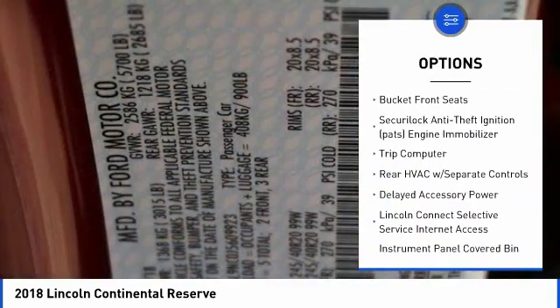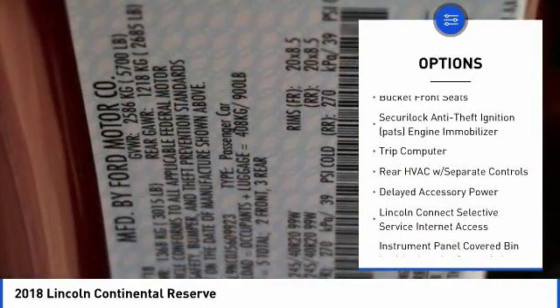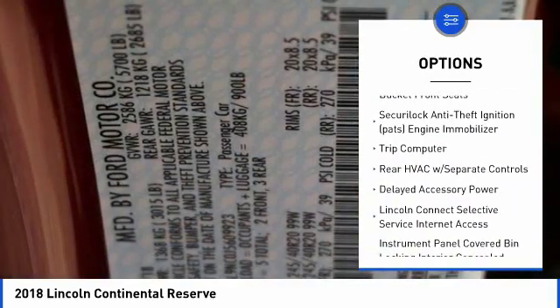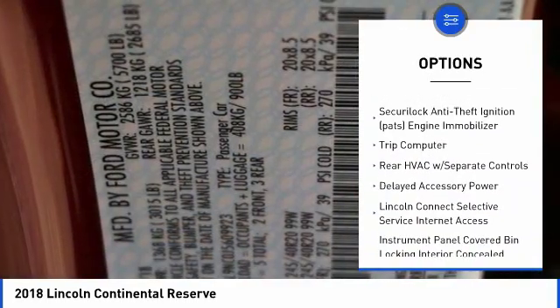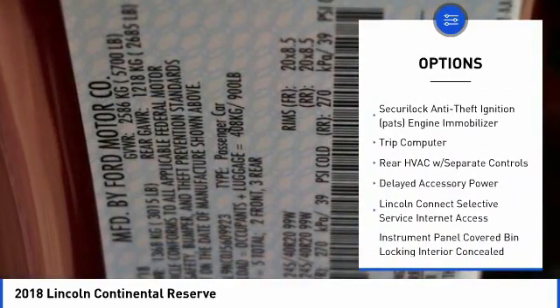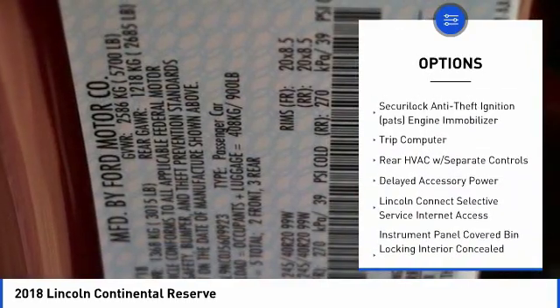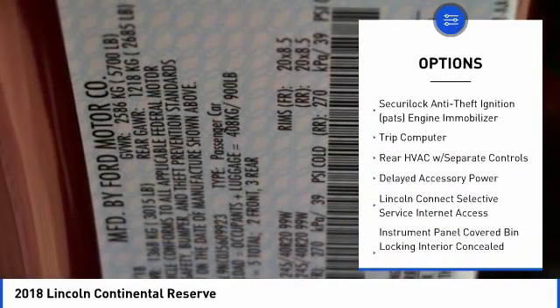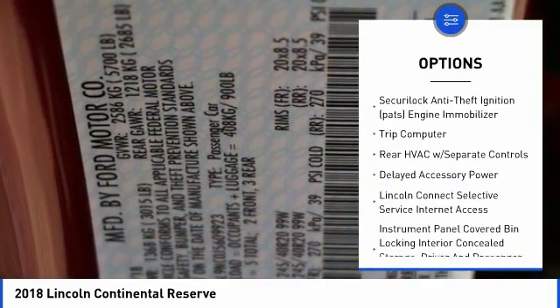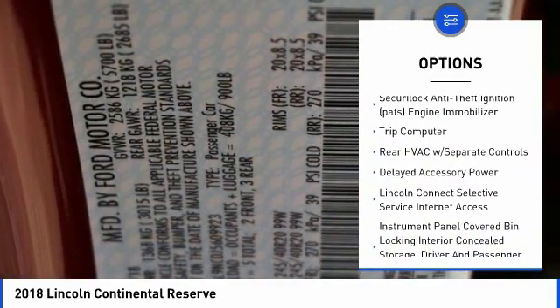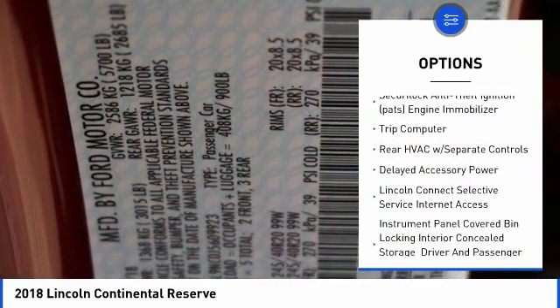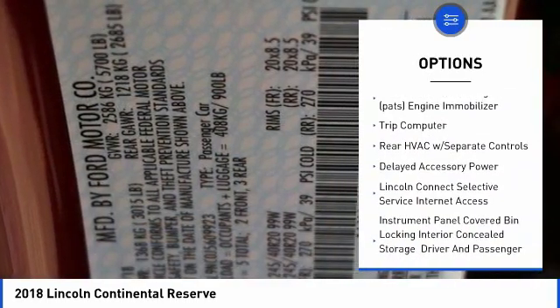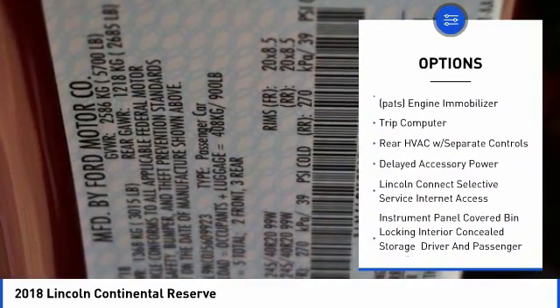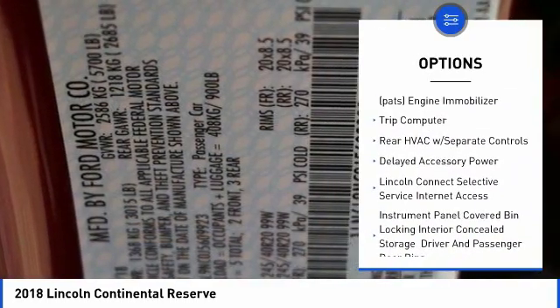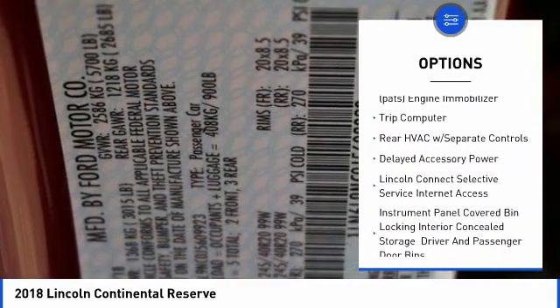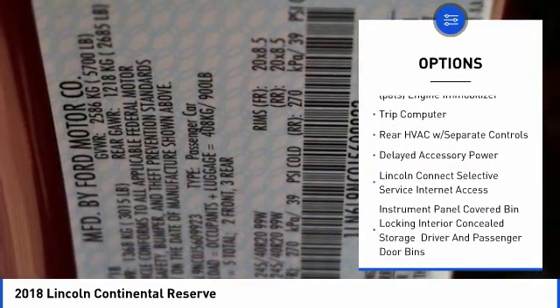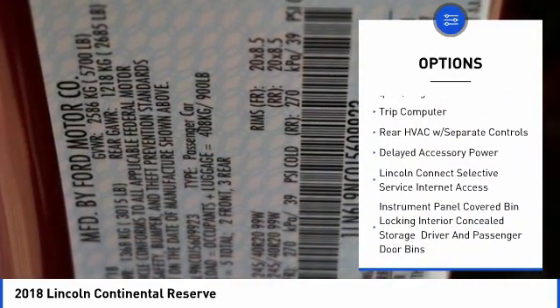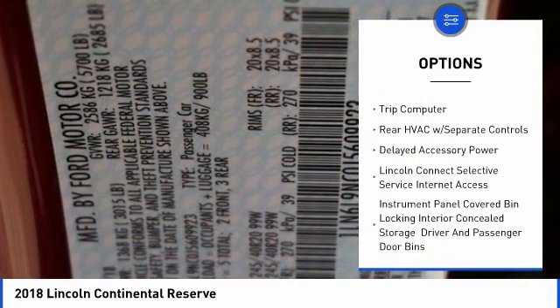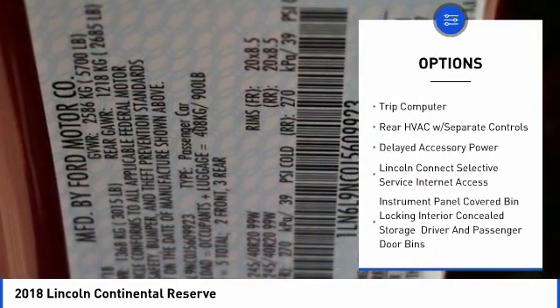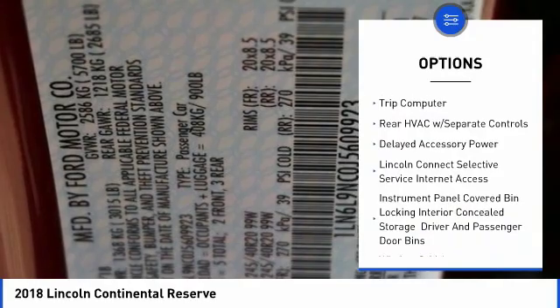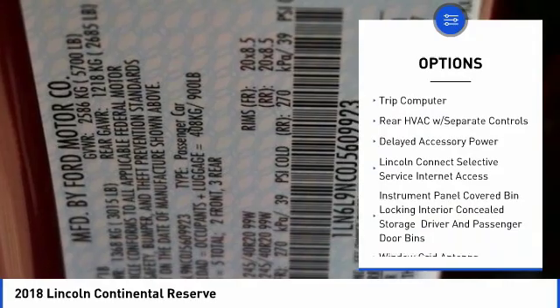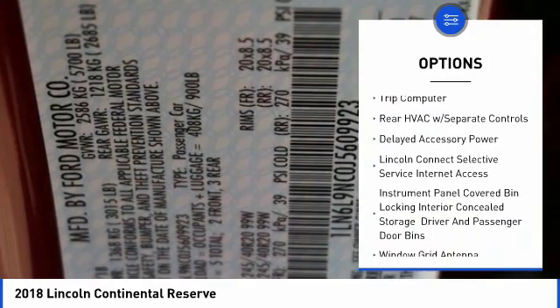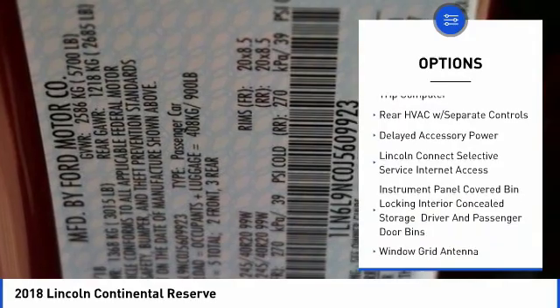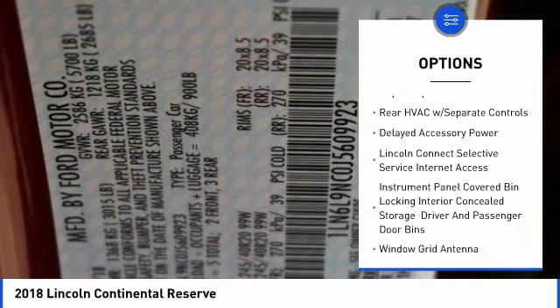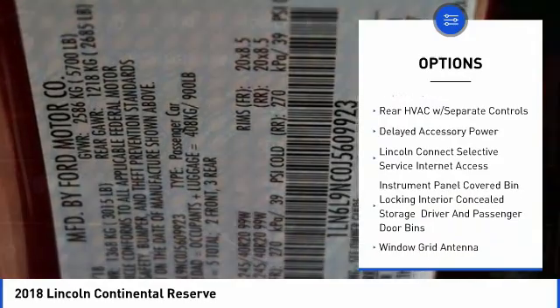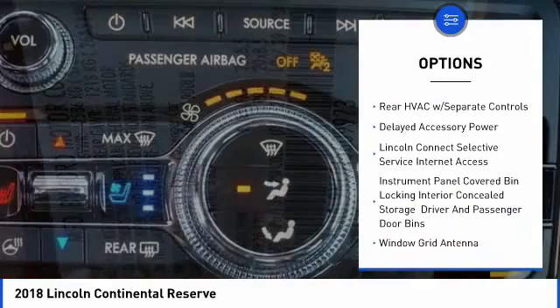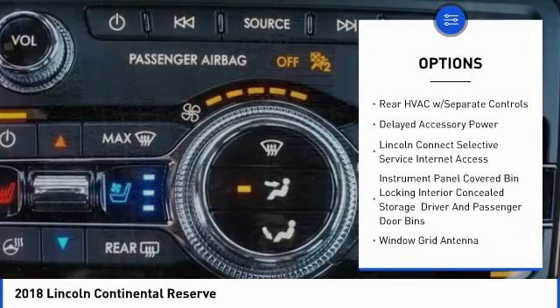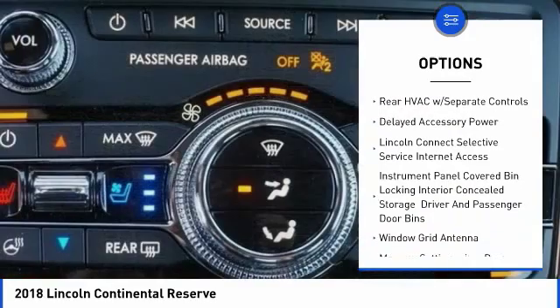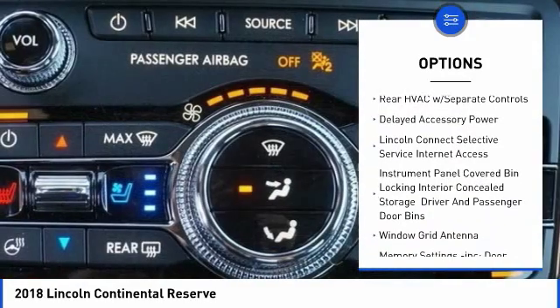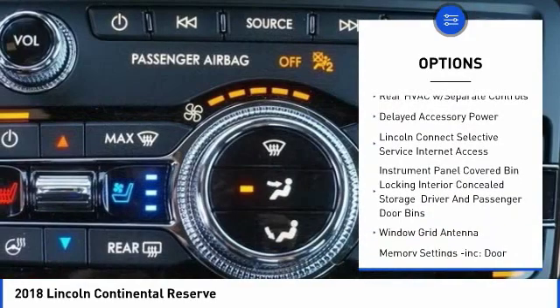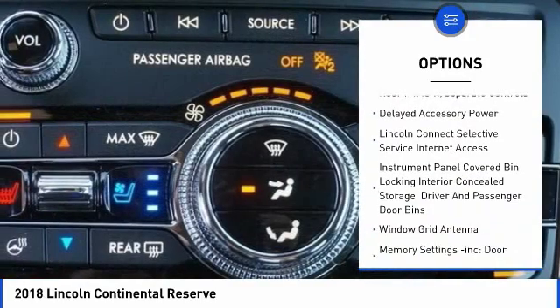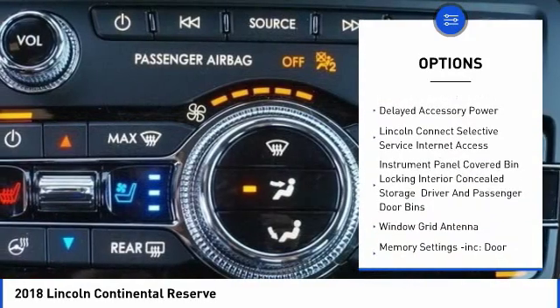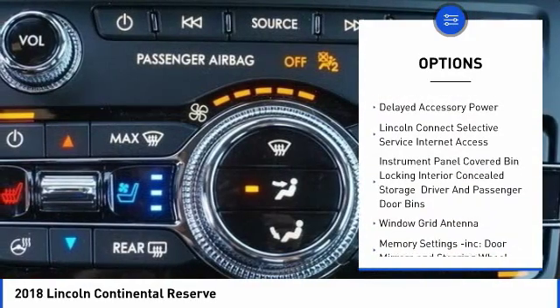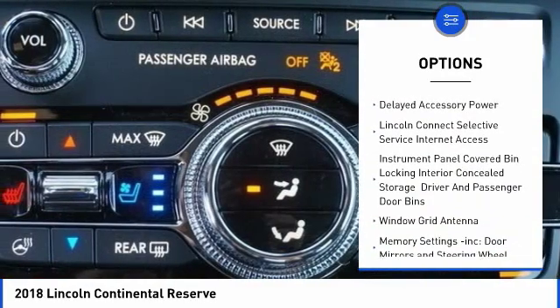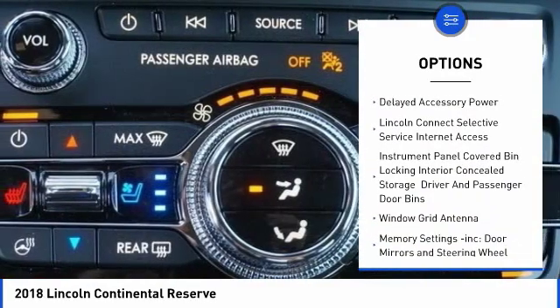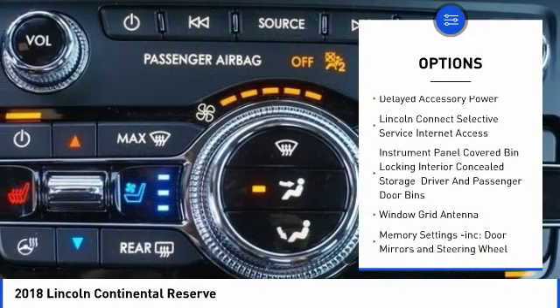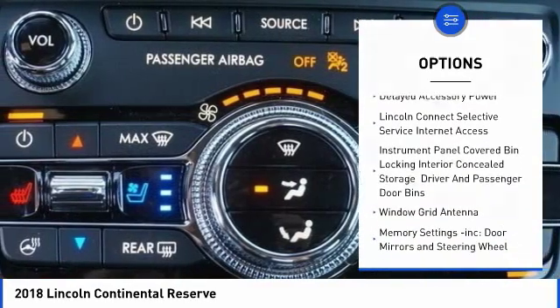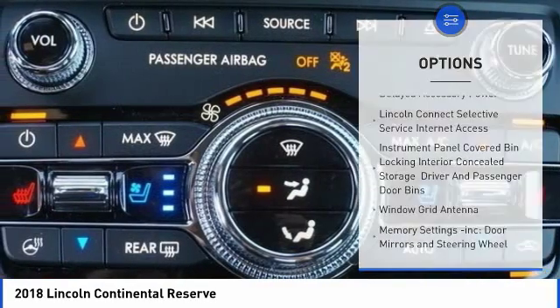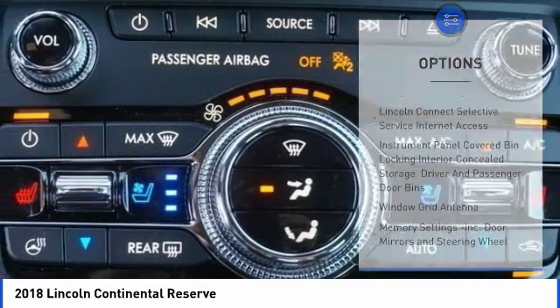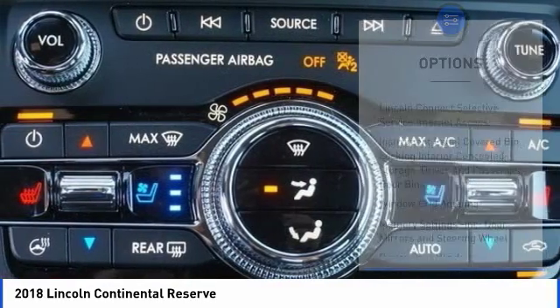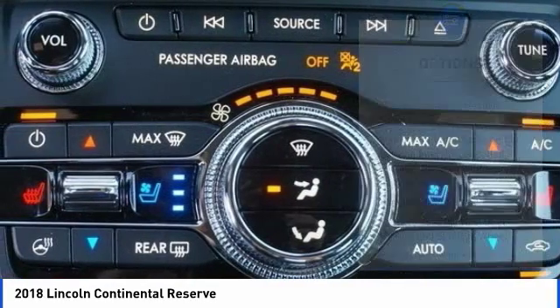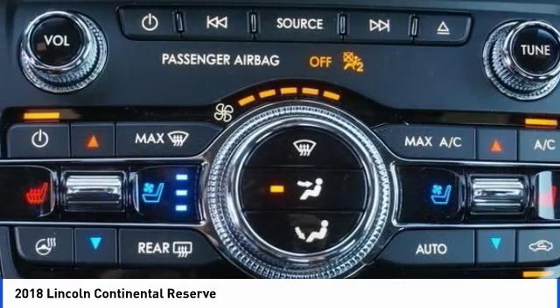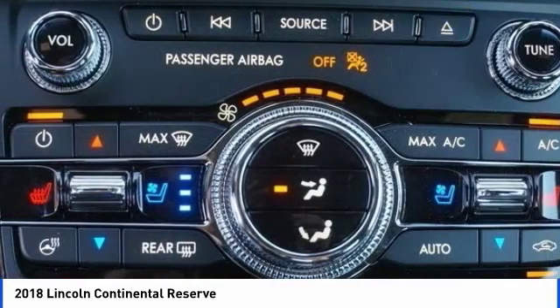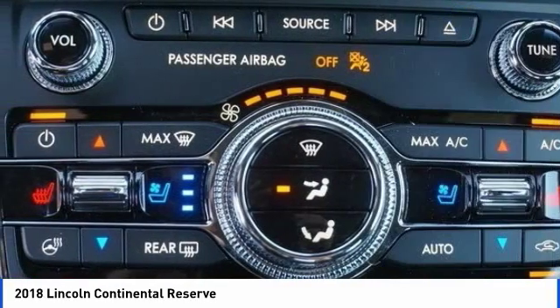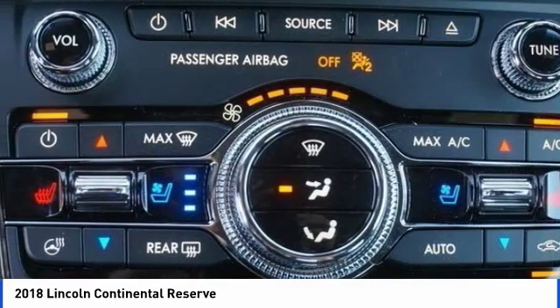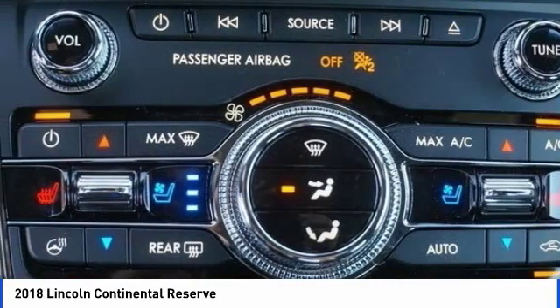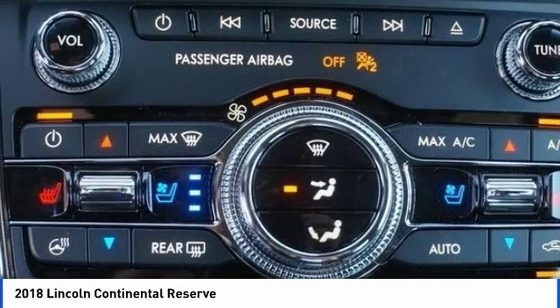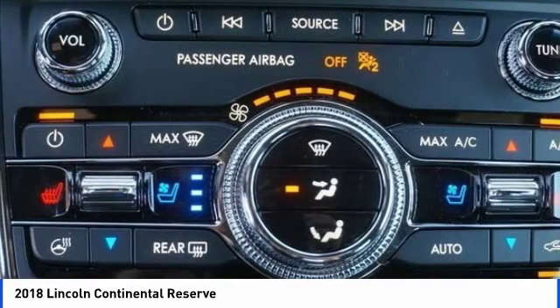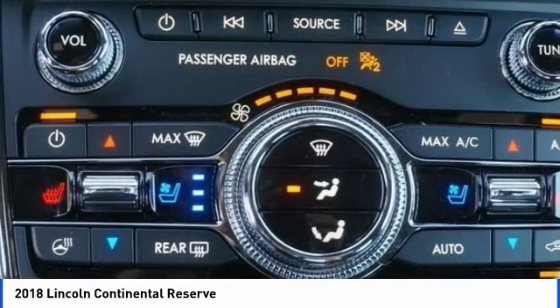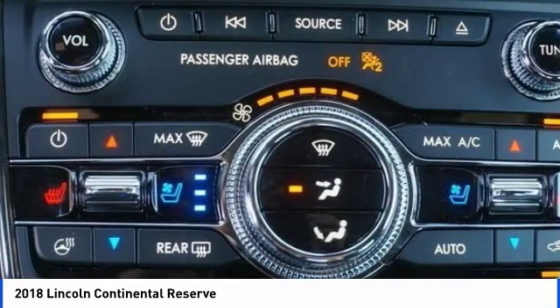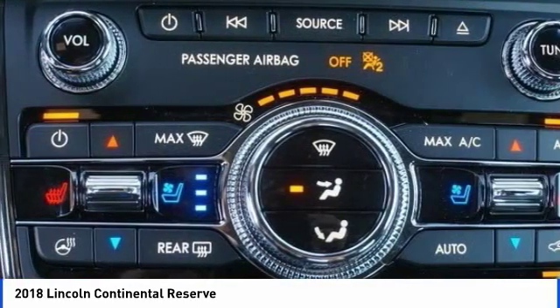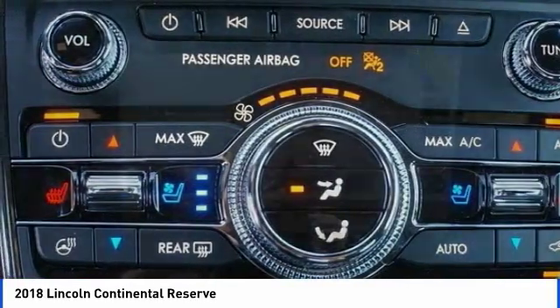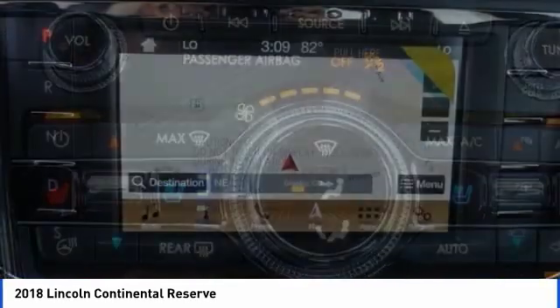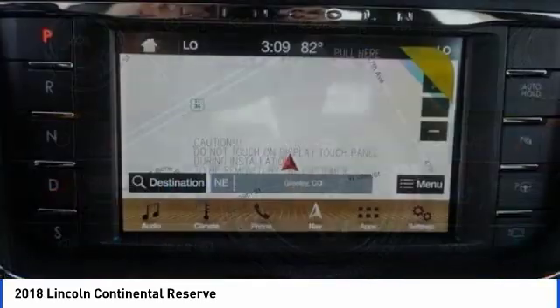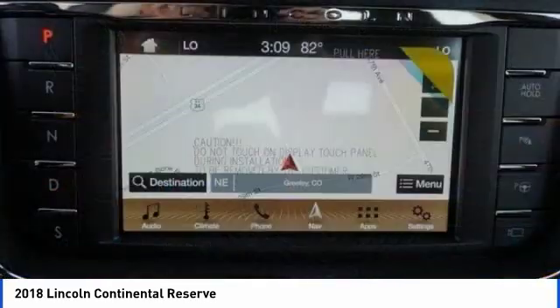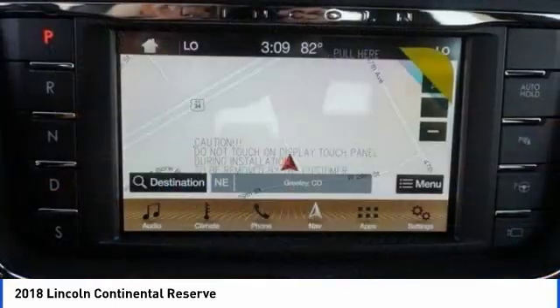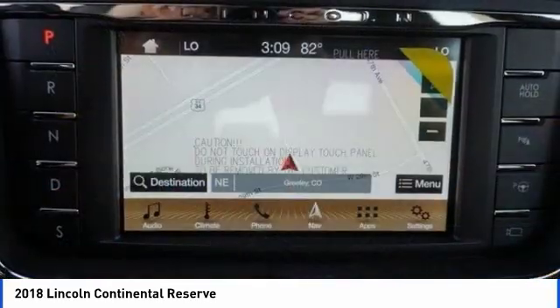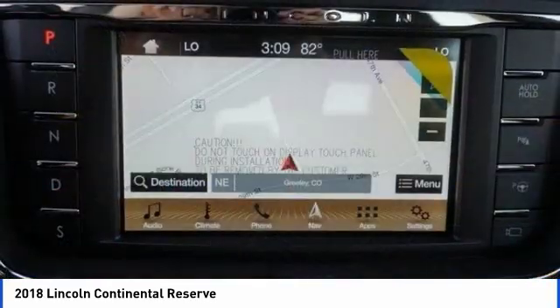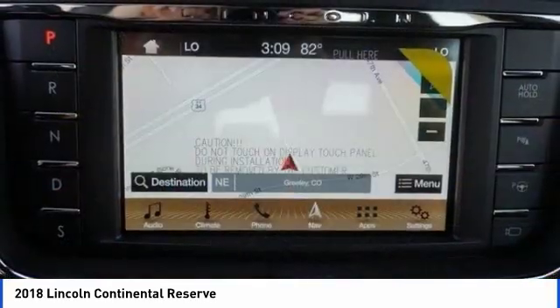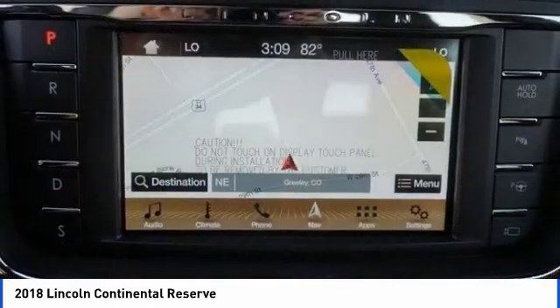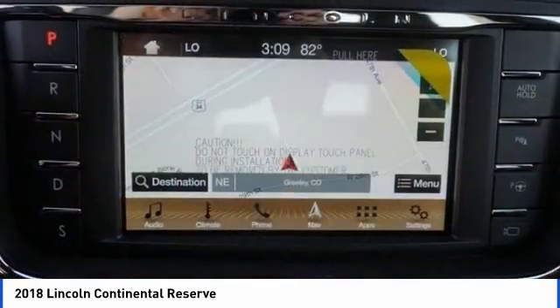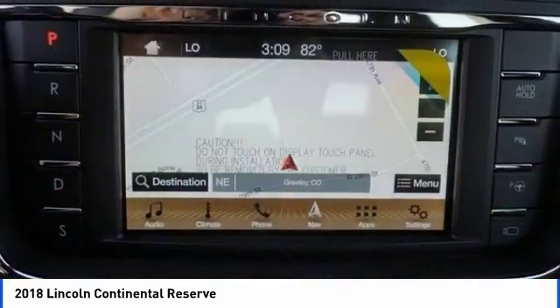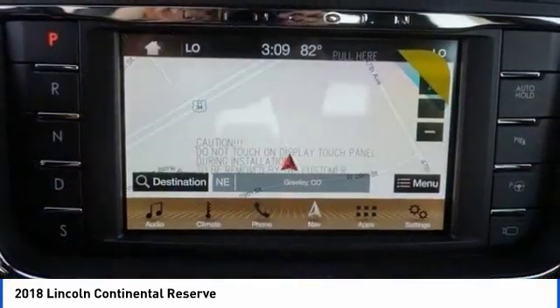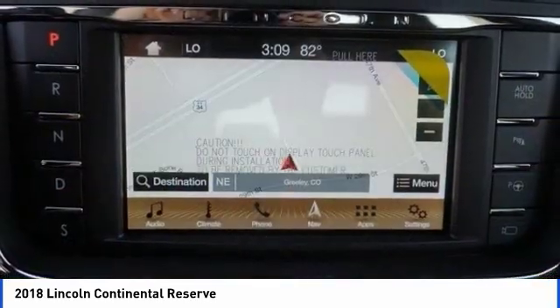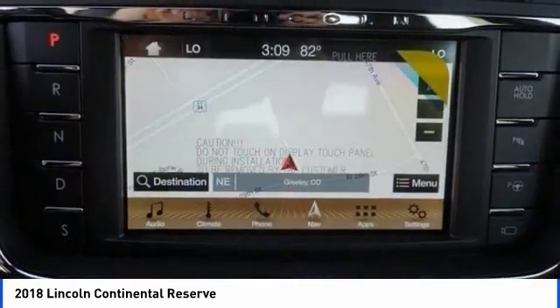Day-Night Rear View Mirror, Outside Temperature Gauge, Cargo Net, Perimeter Alarm, Power Tilting Steering Wheel.